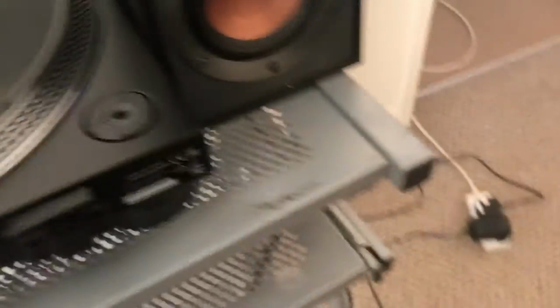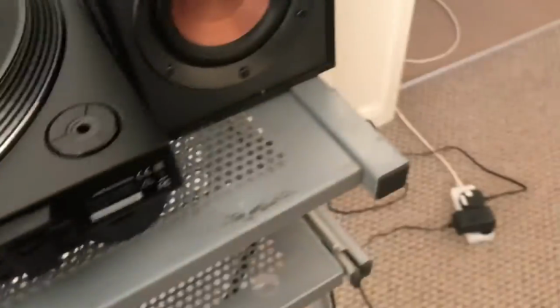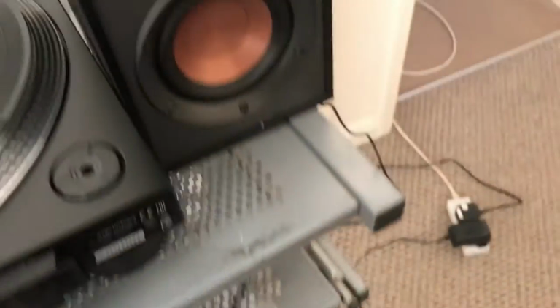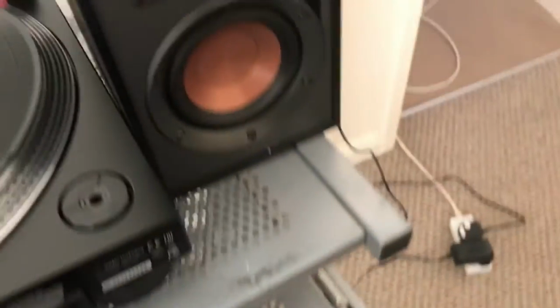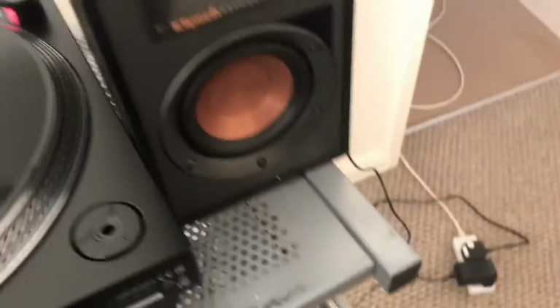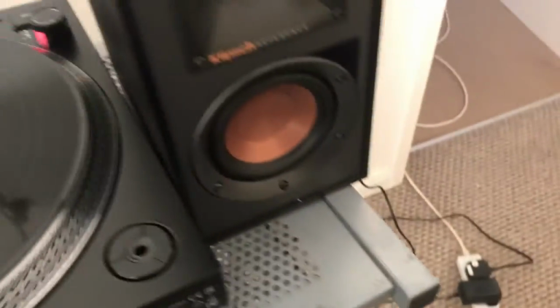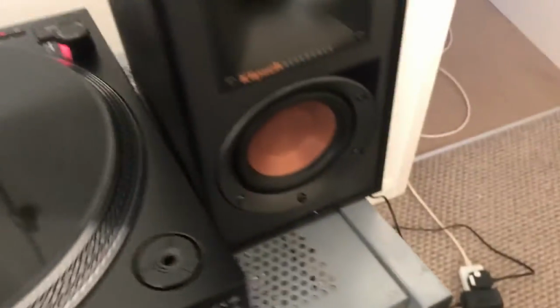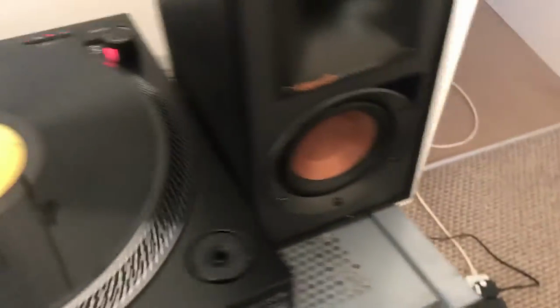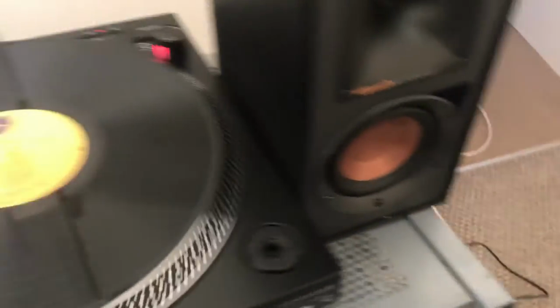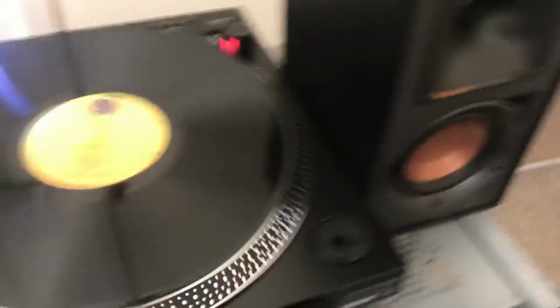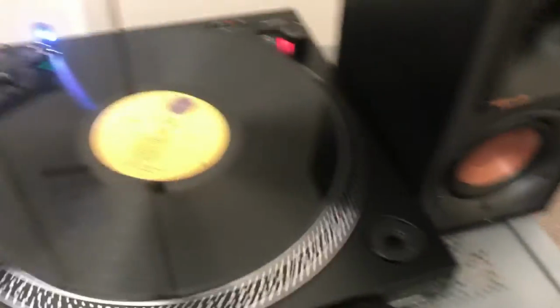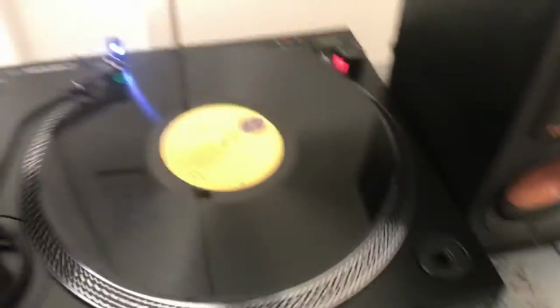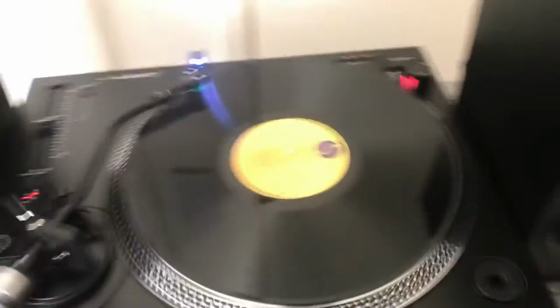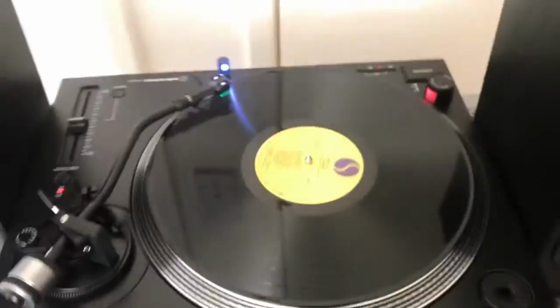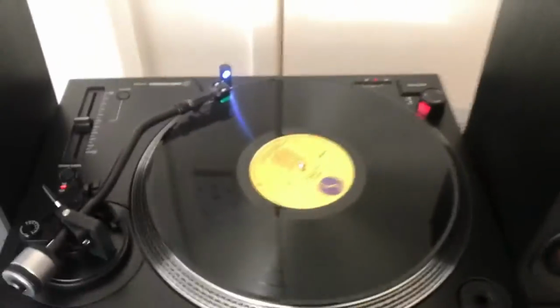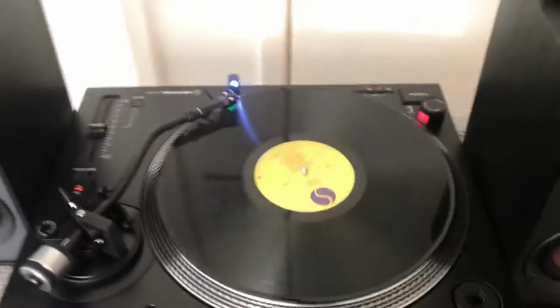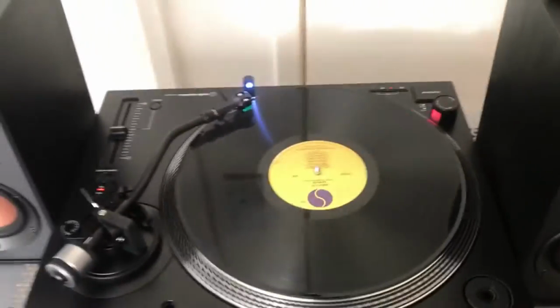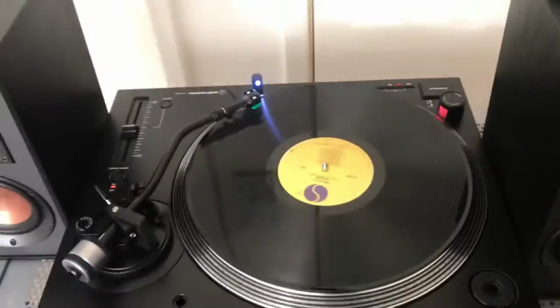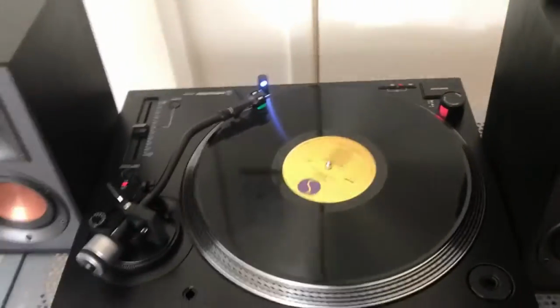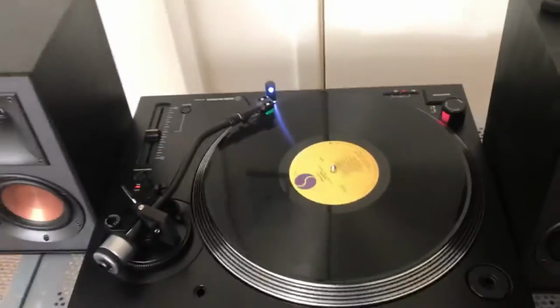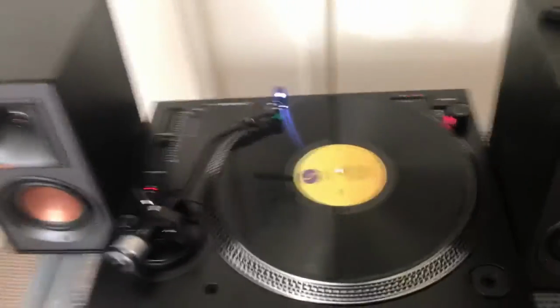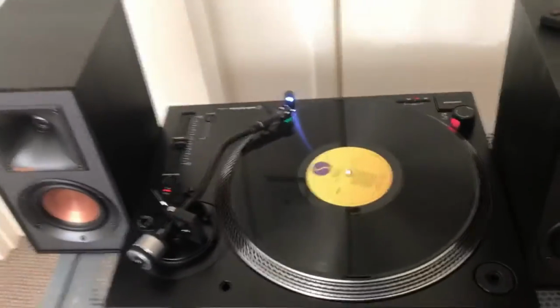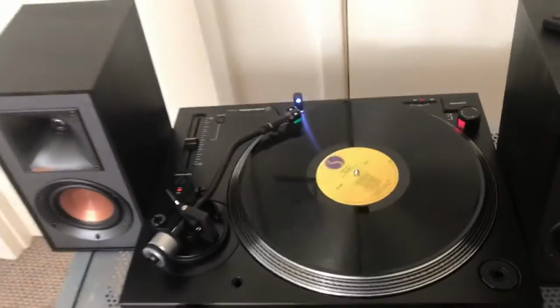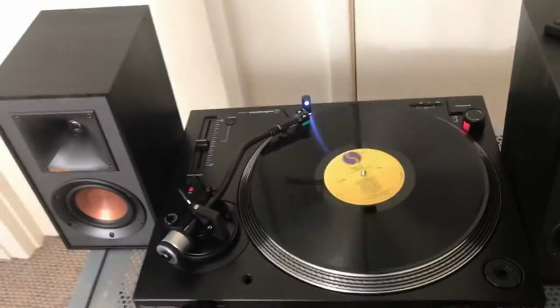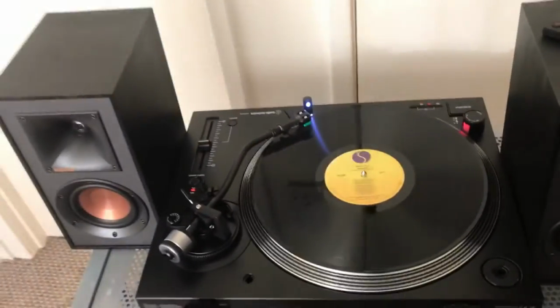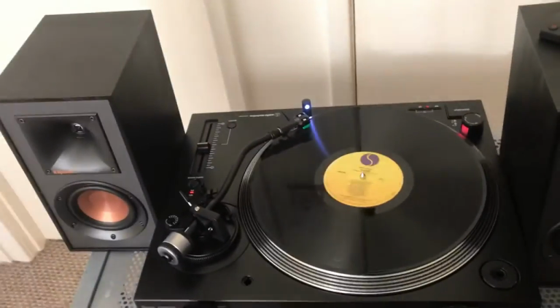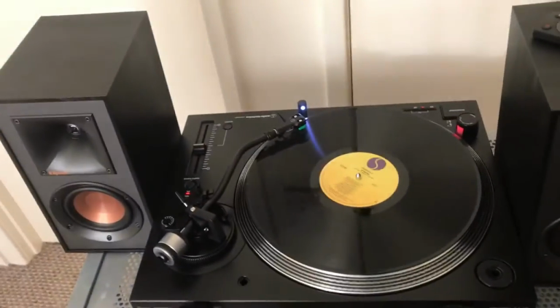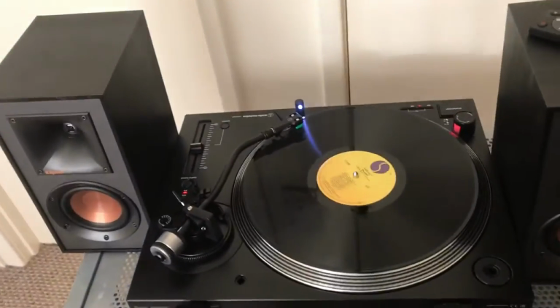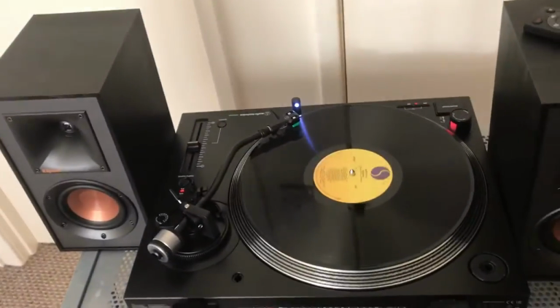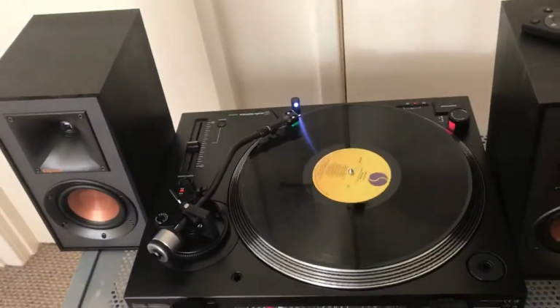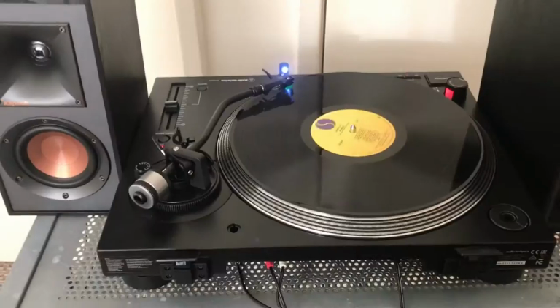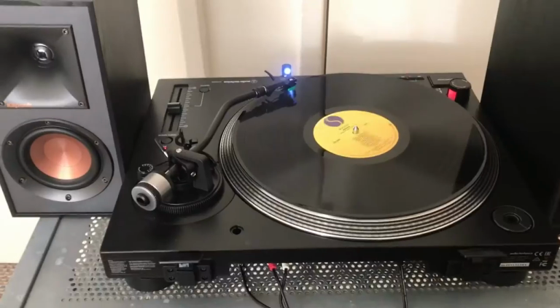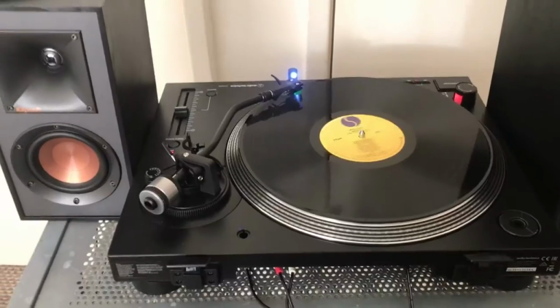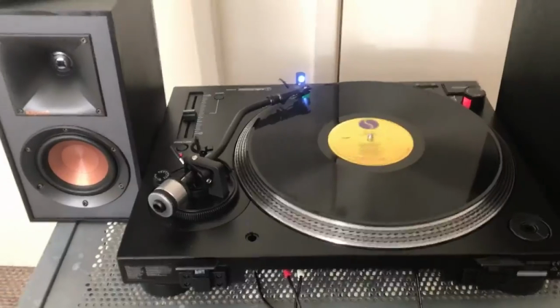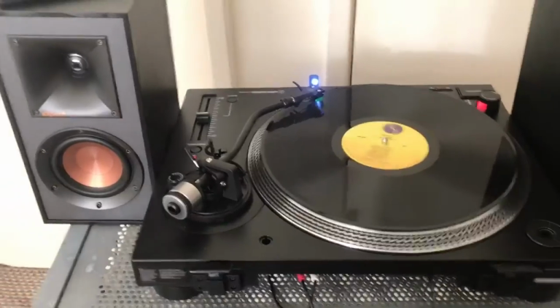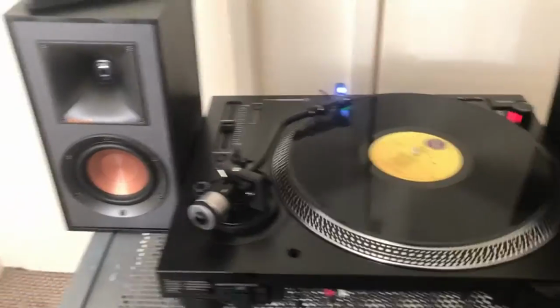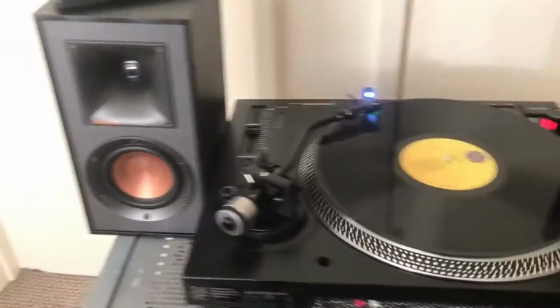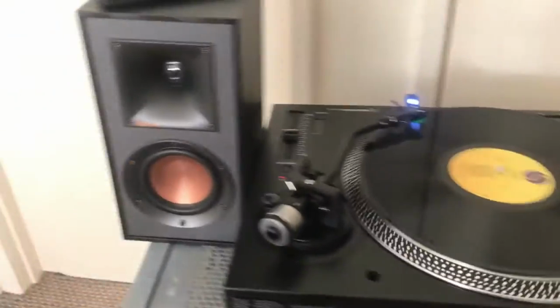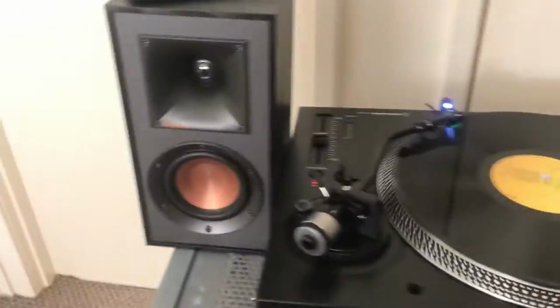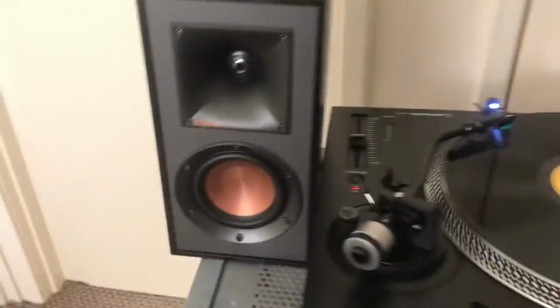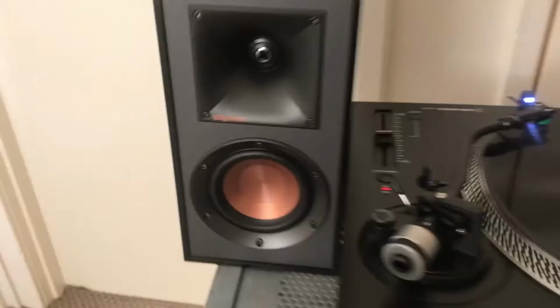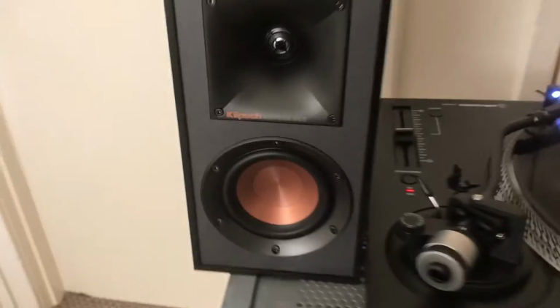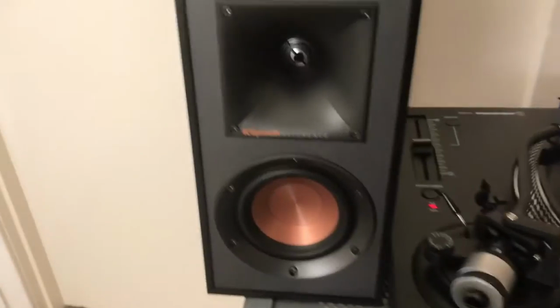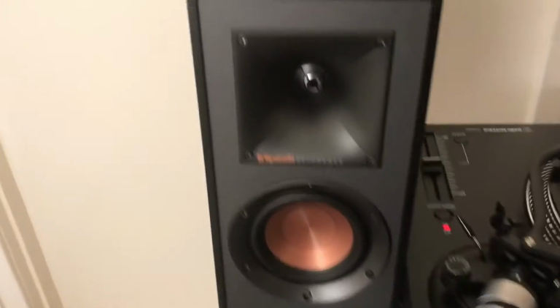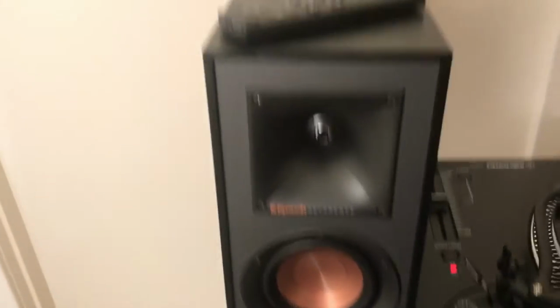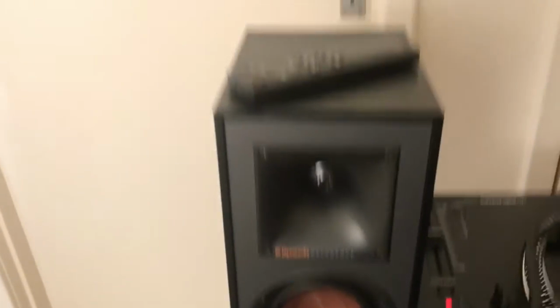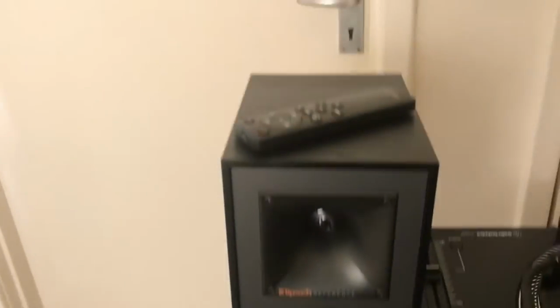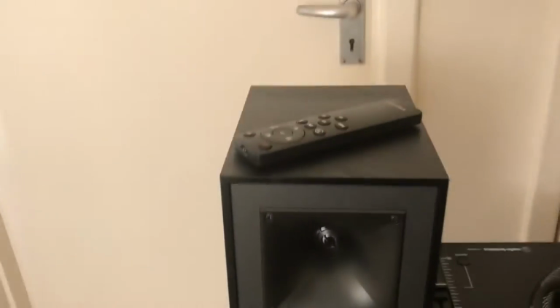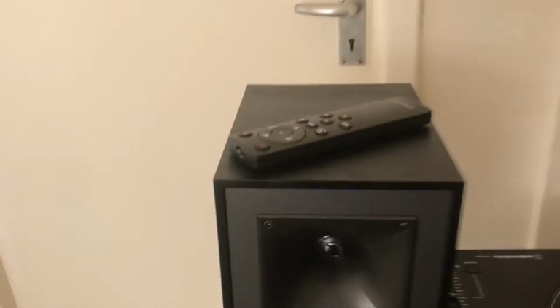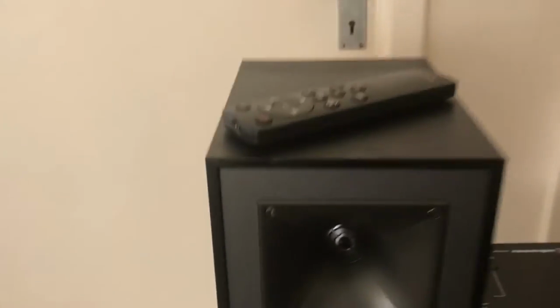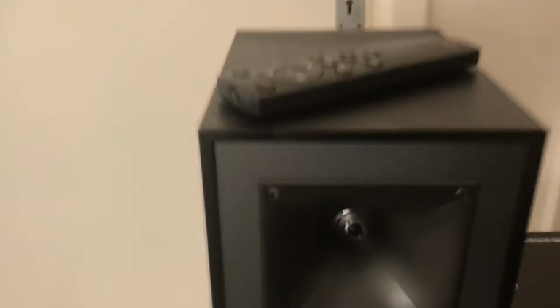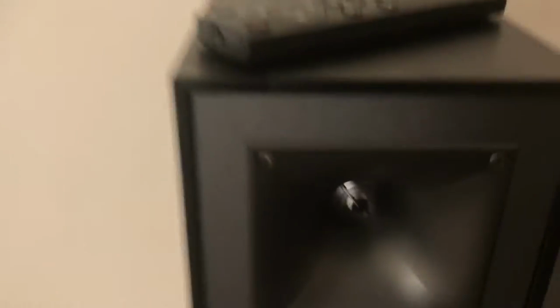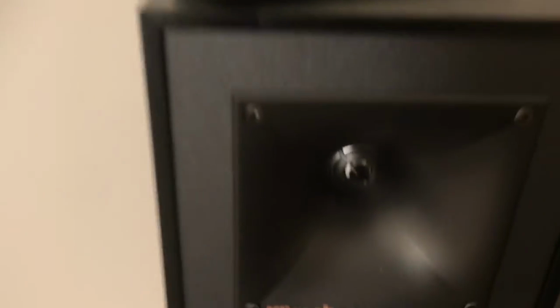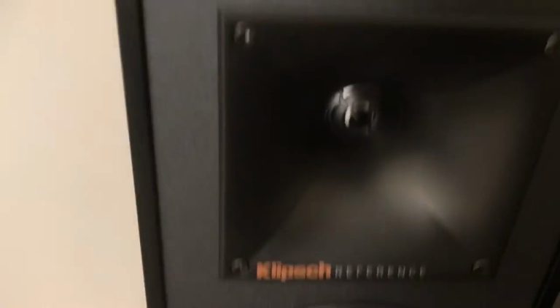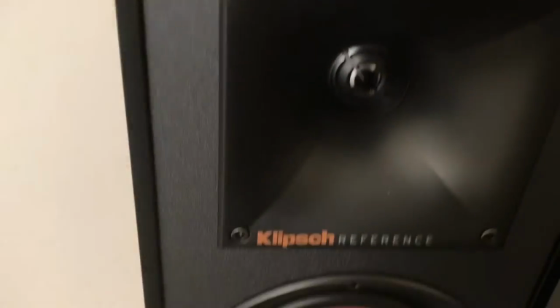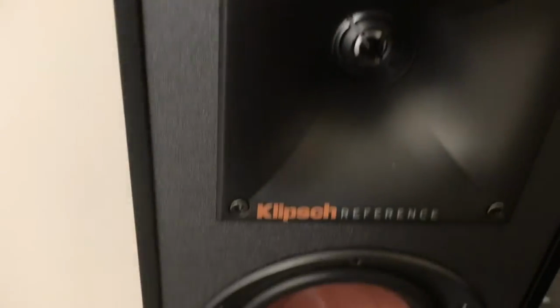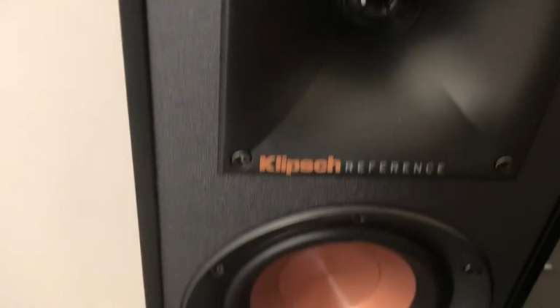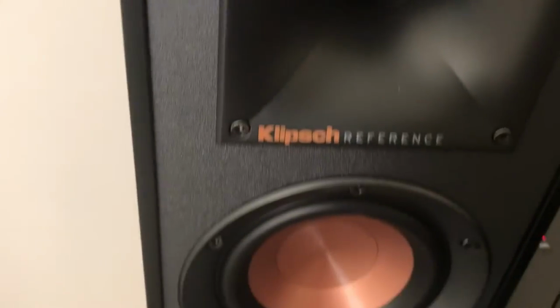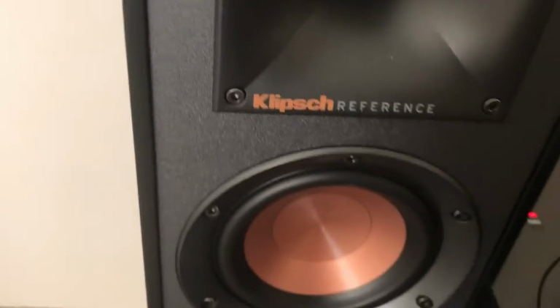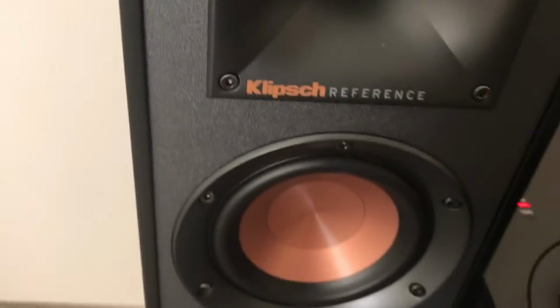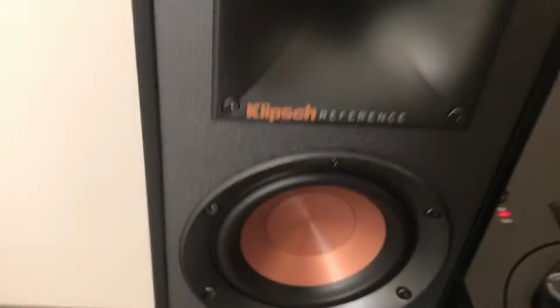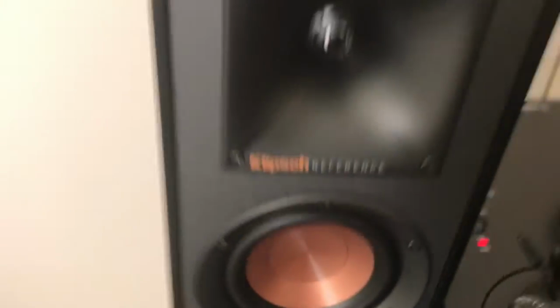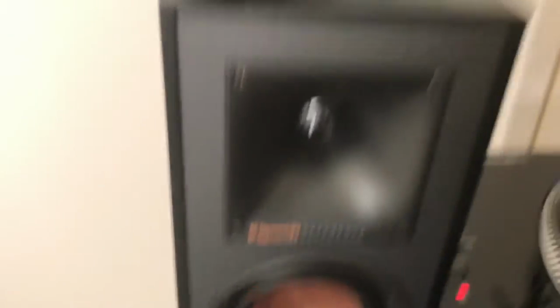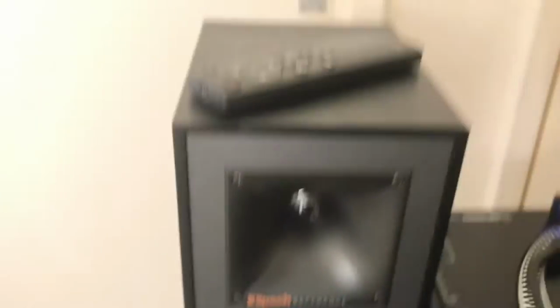I put the record on and checked both speakers — stereo and volume controls are spot on.